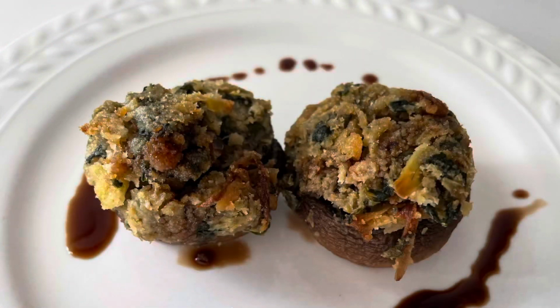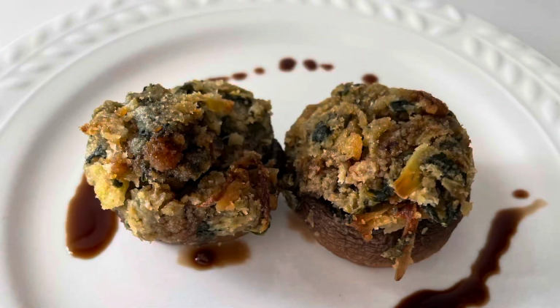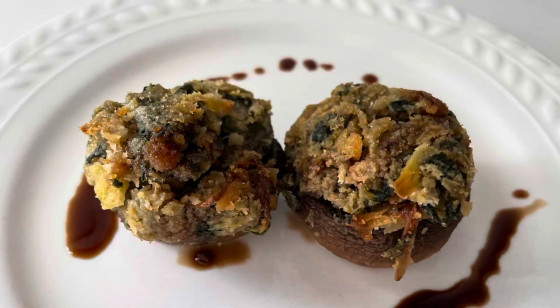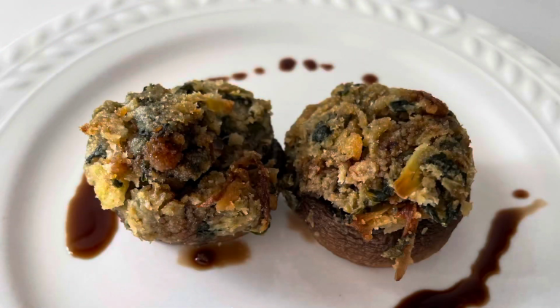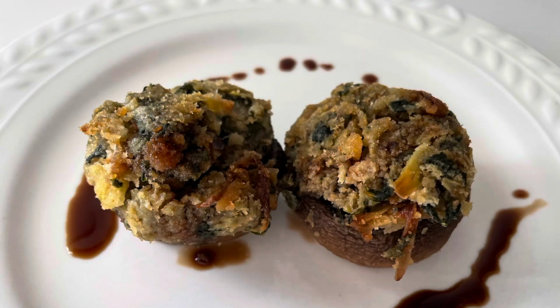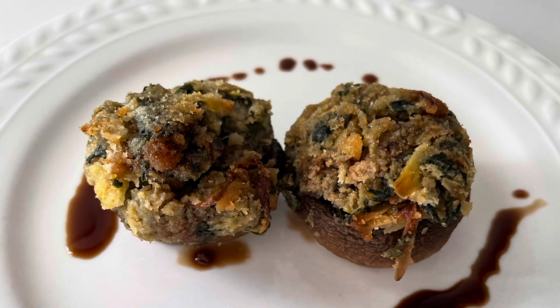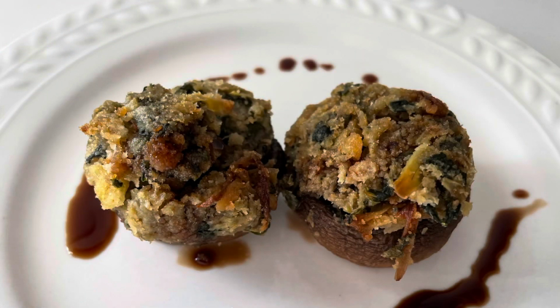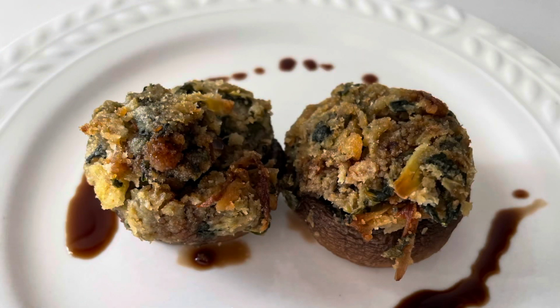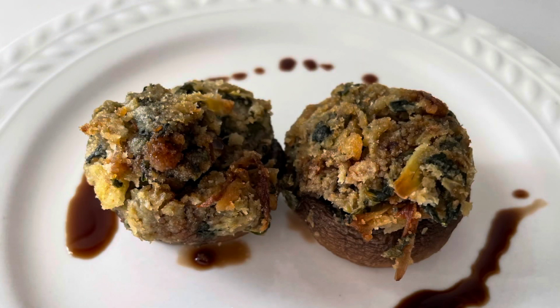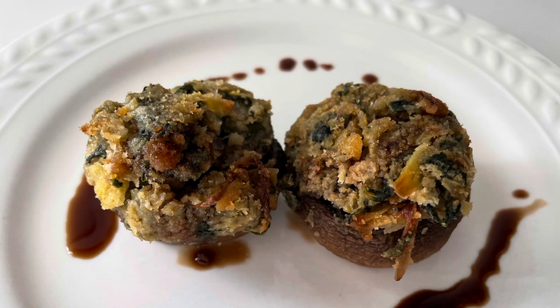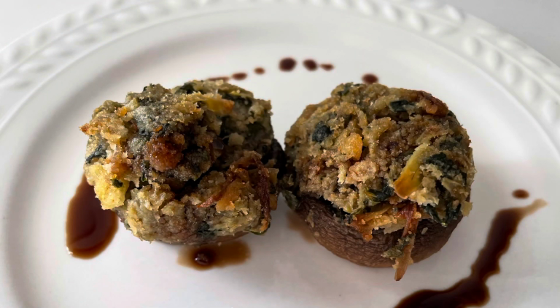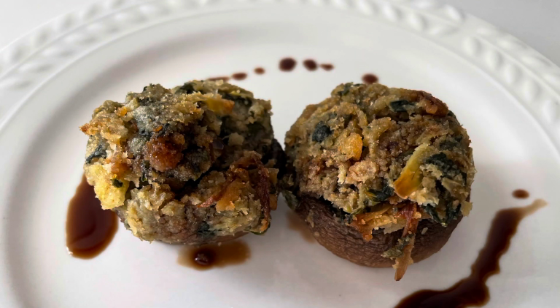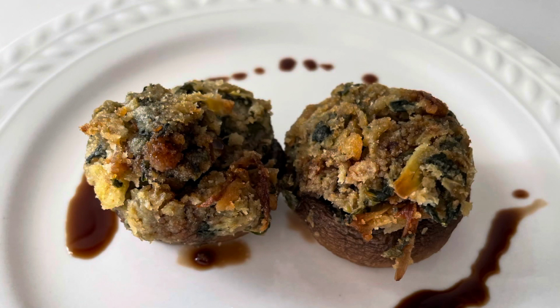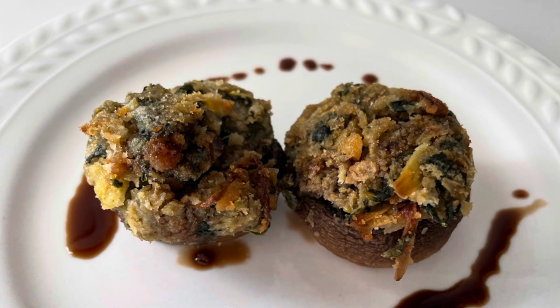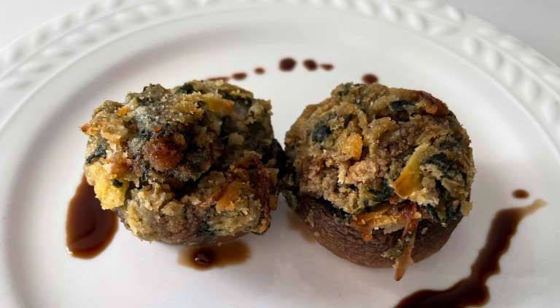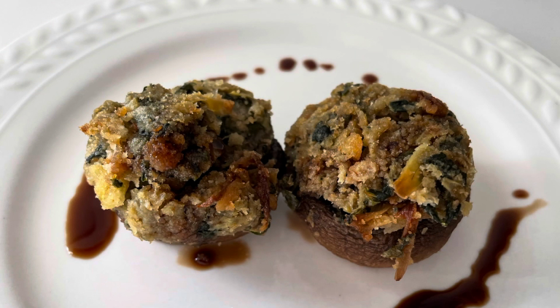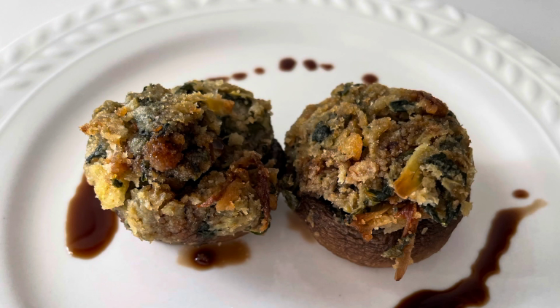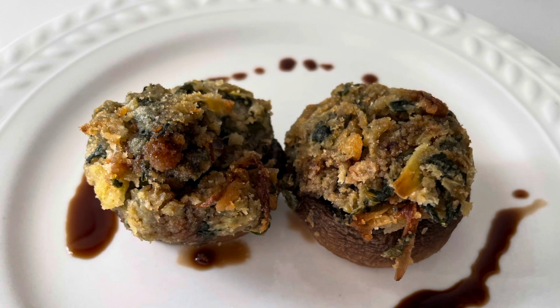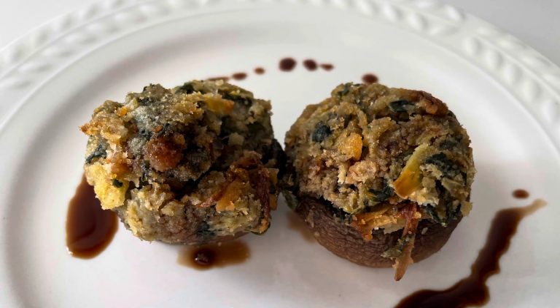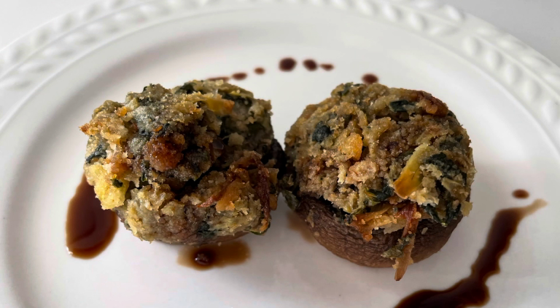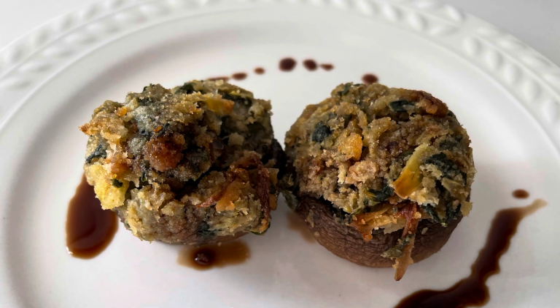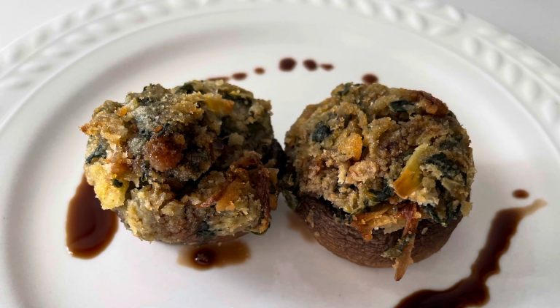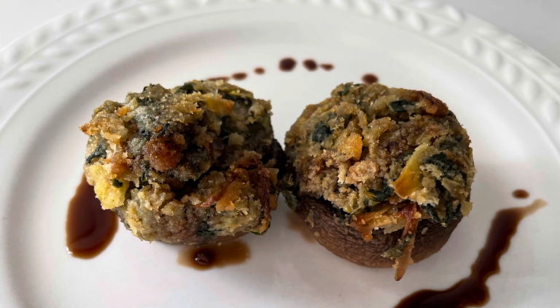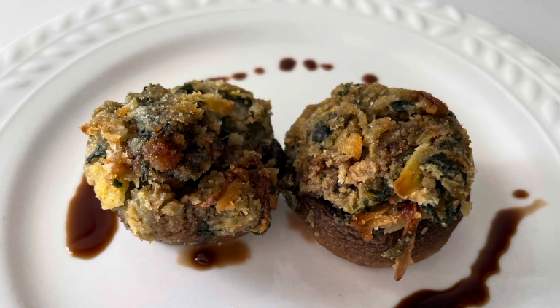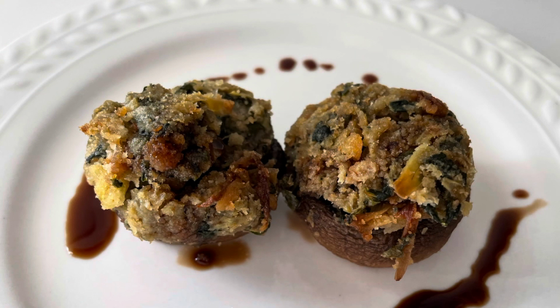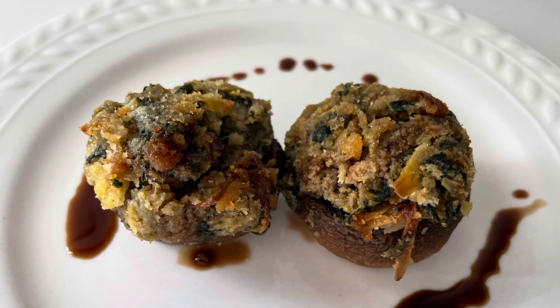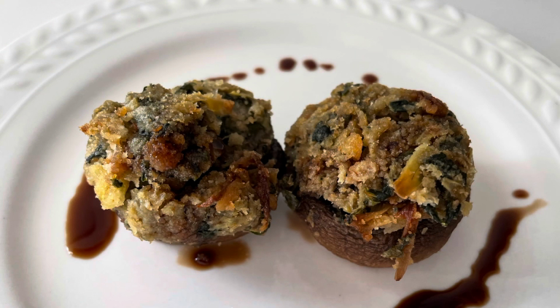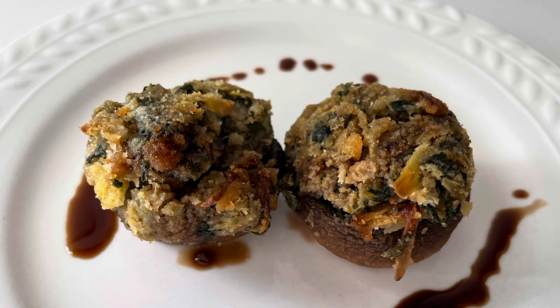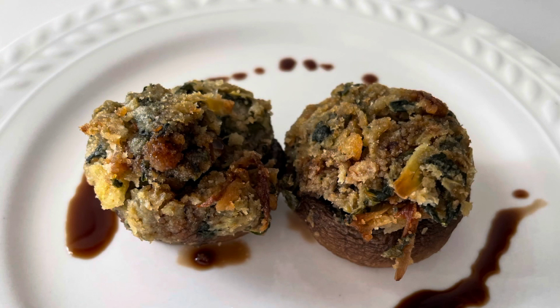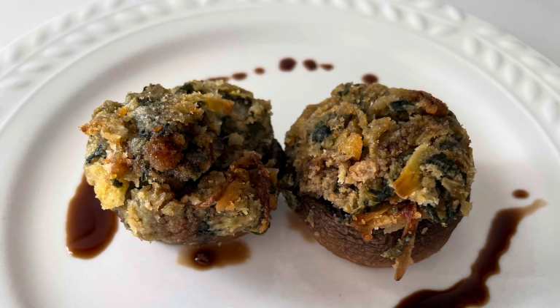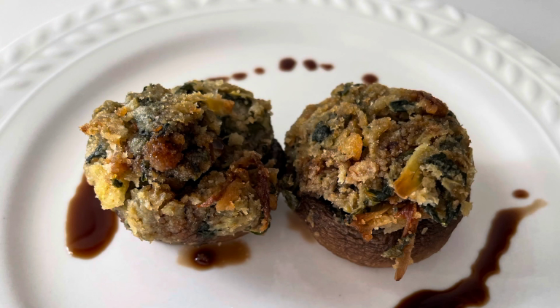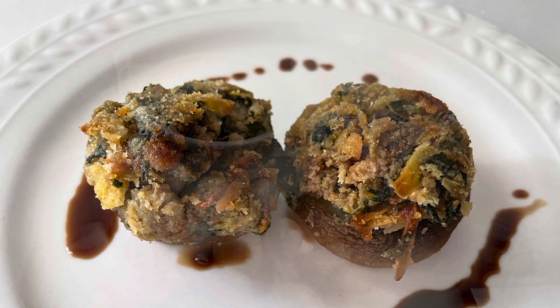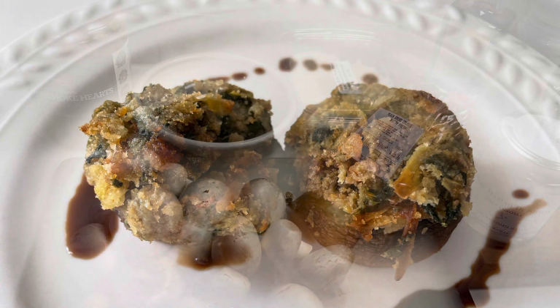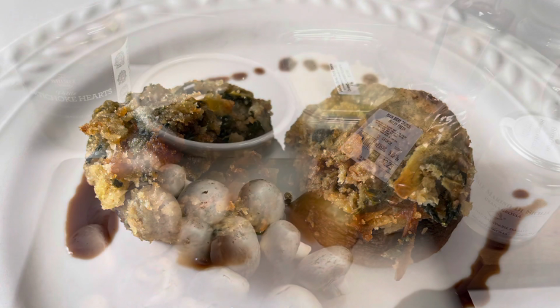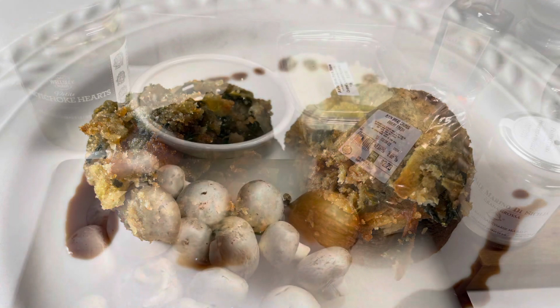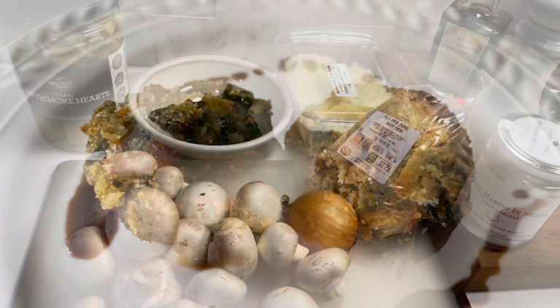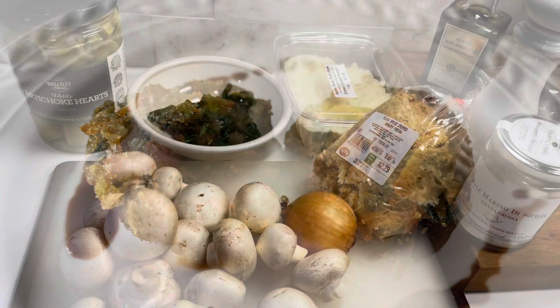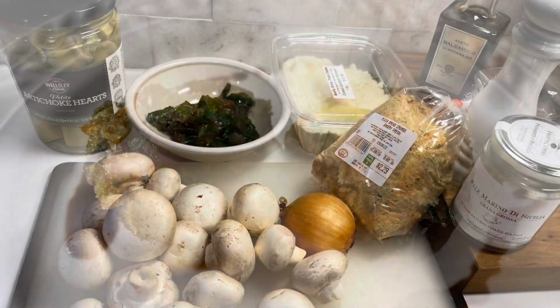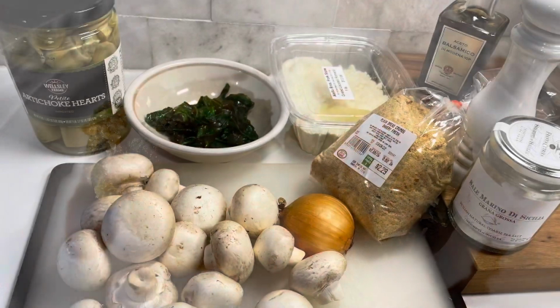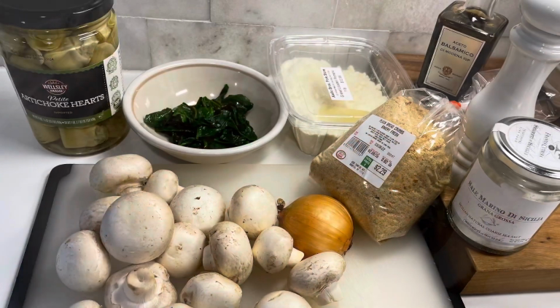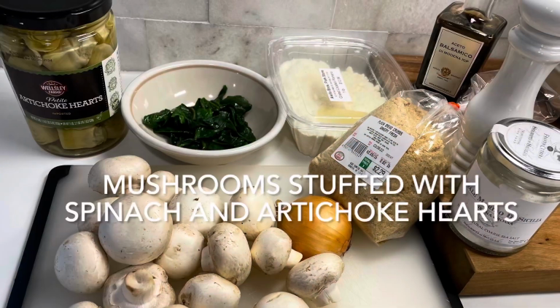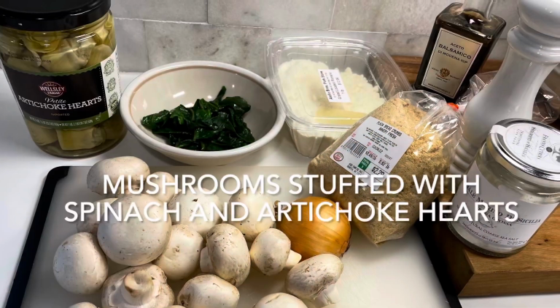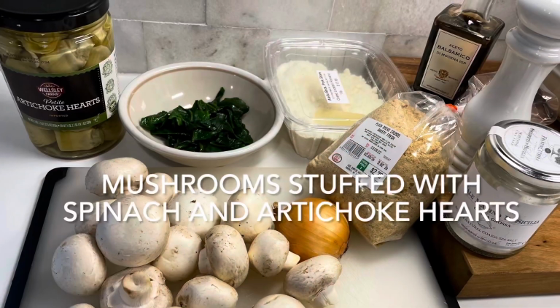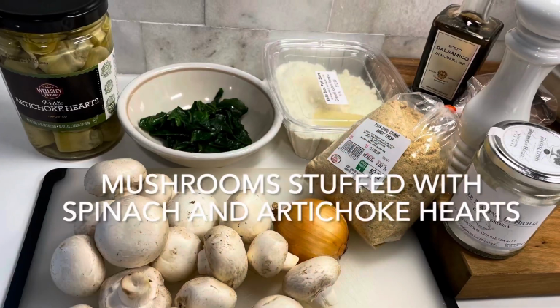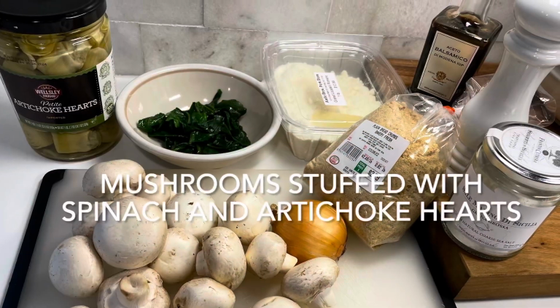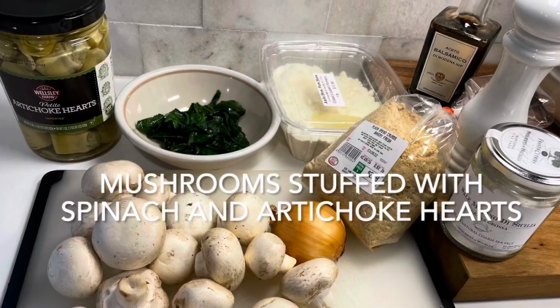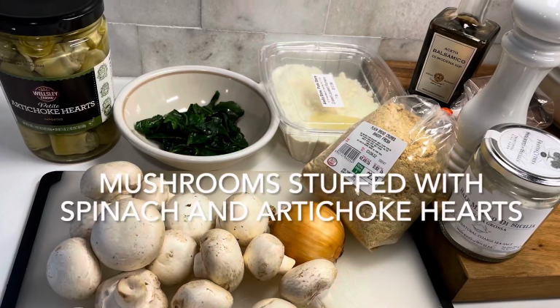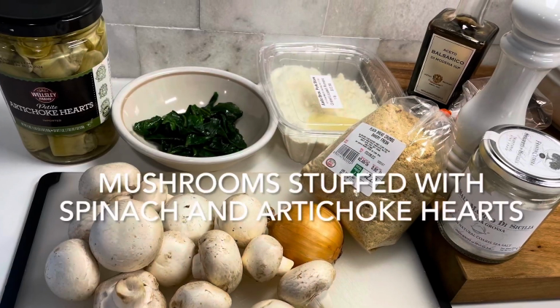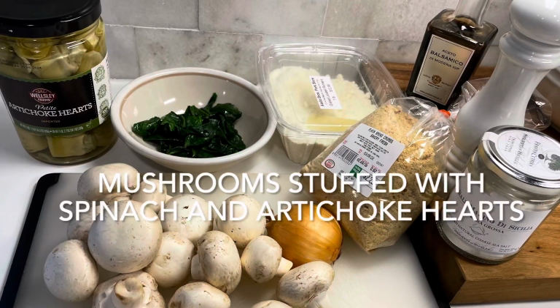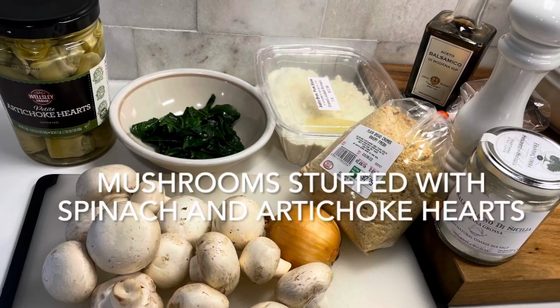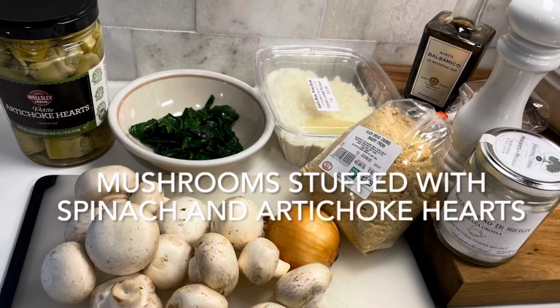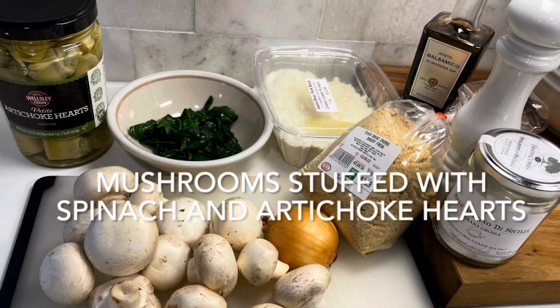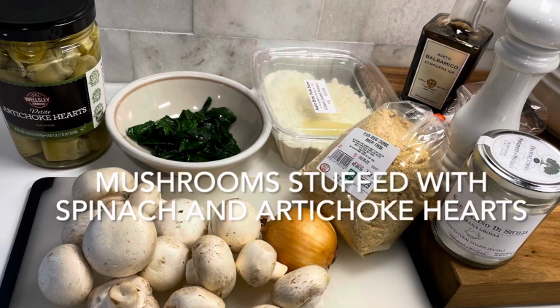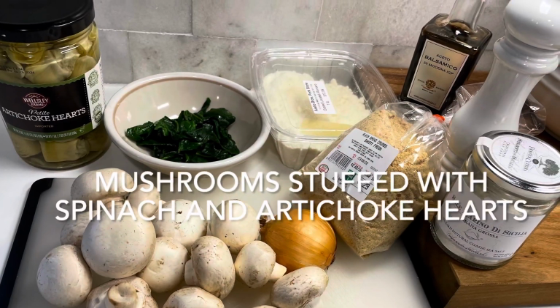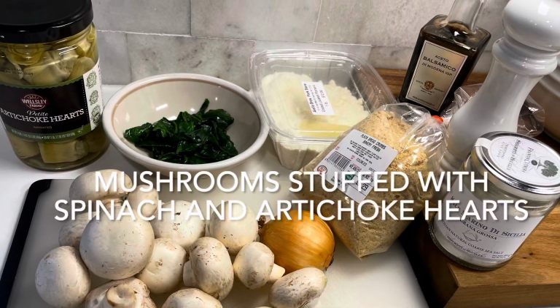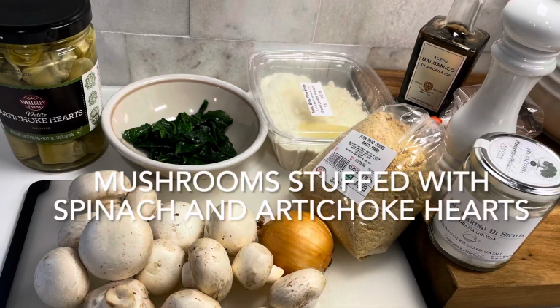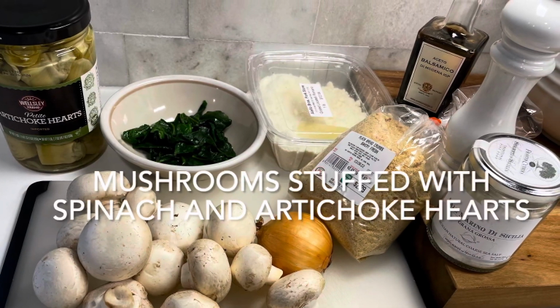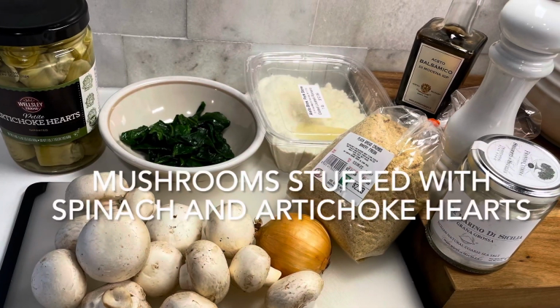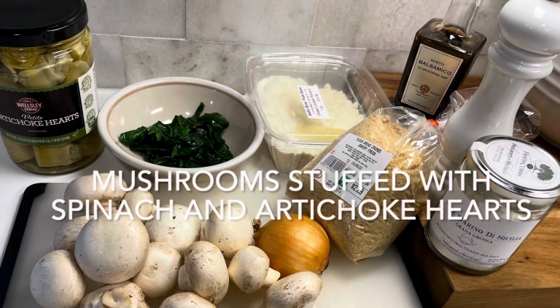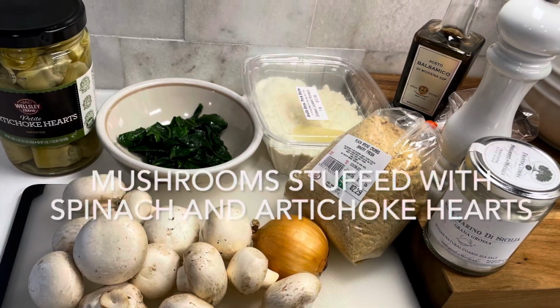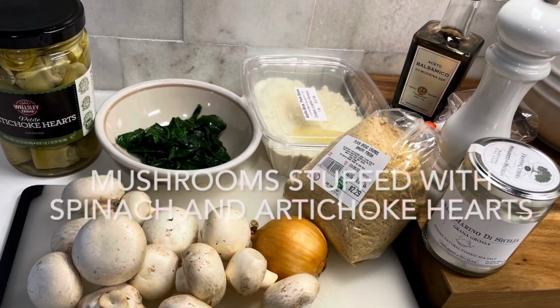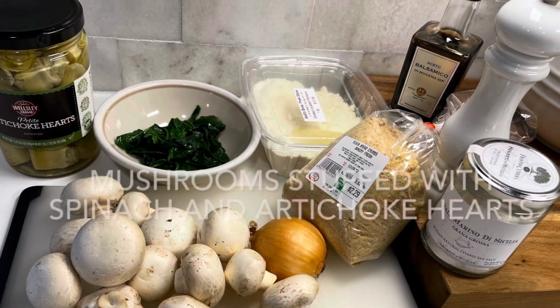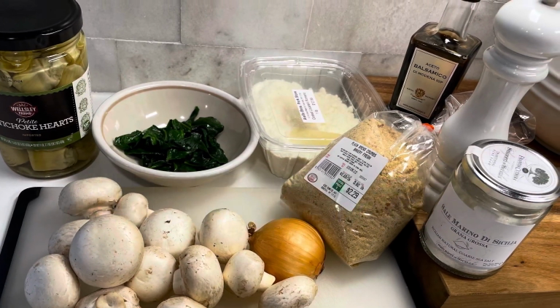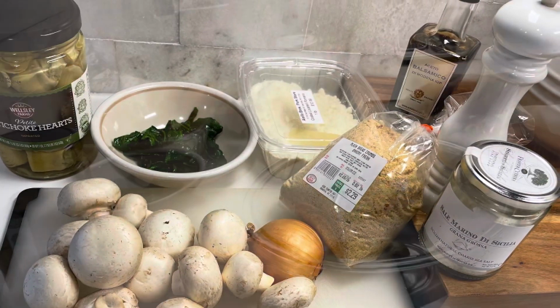Today I'm going to make mushrooms stuffed with spinach and artichoke hearts. I'm going to be using them as an appetizer.